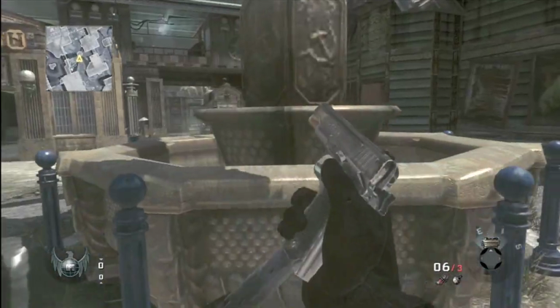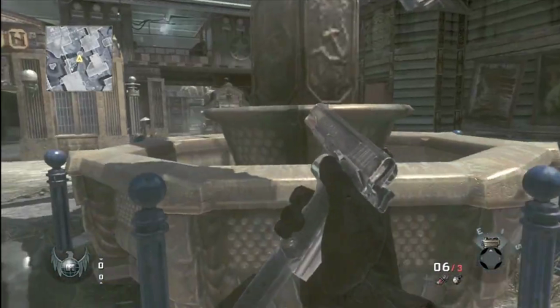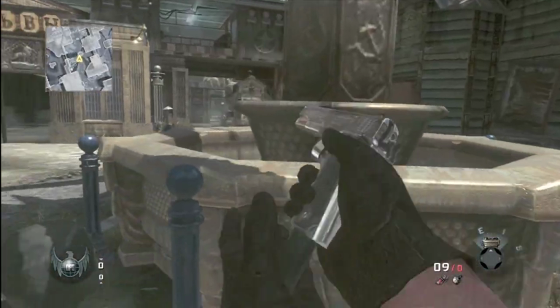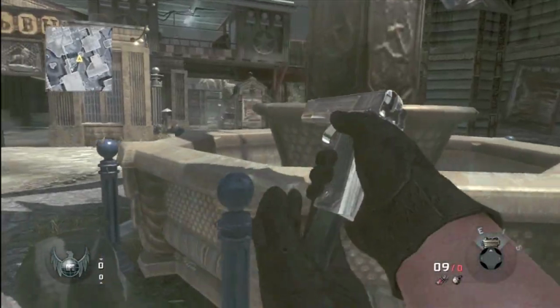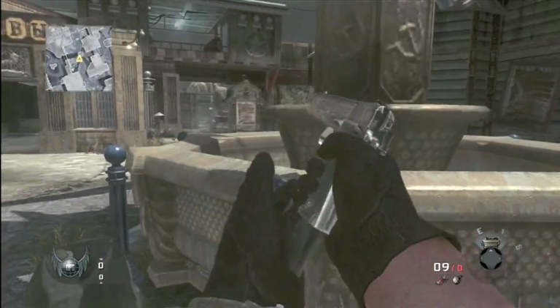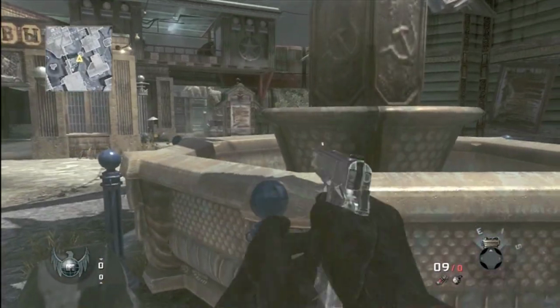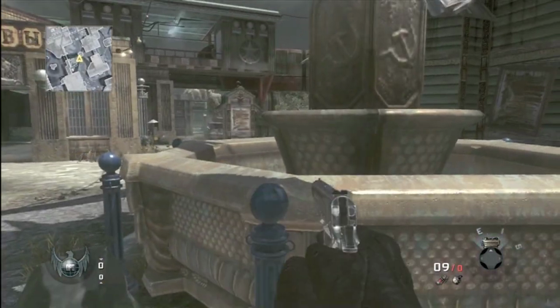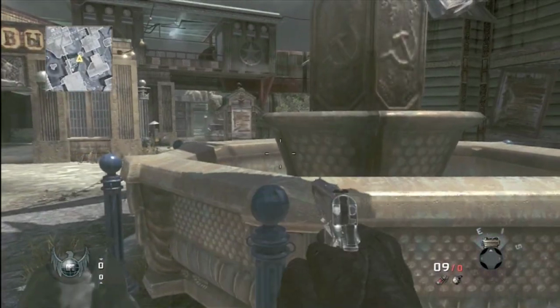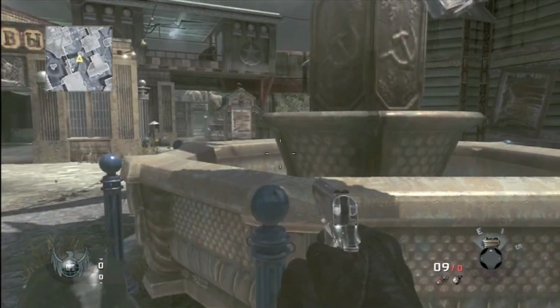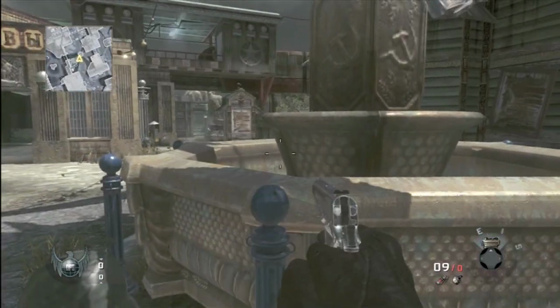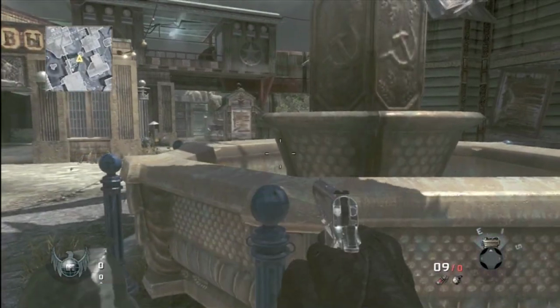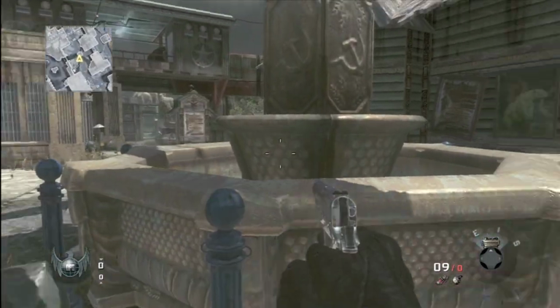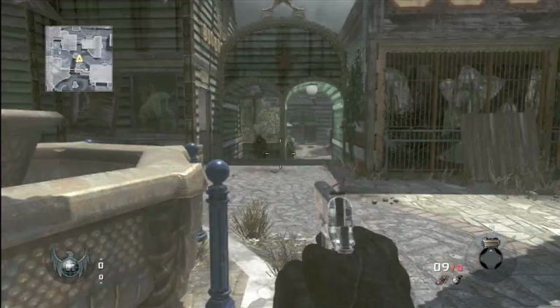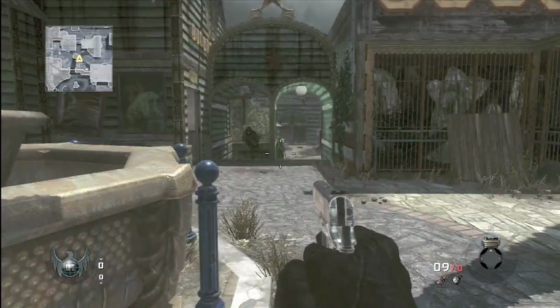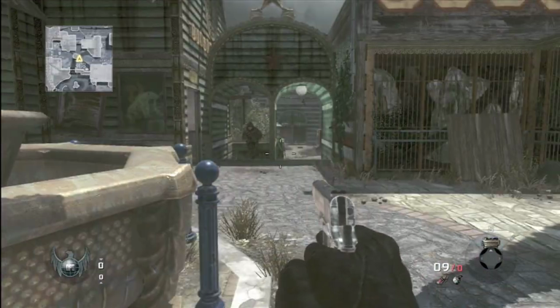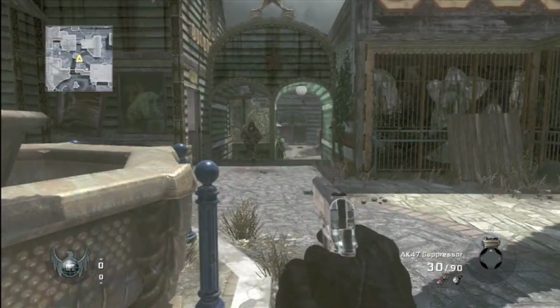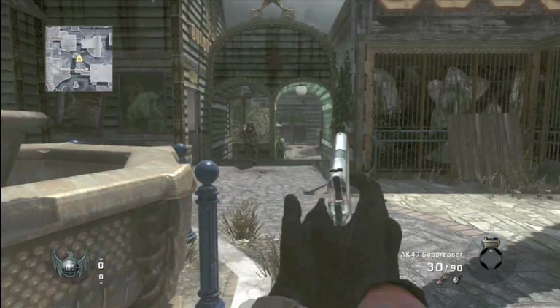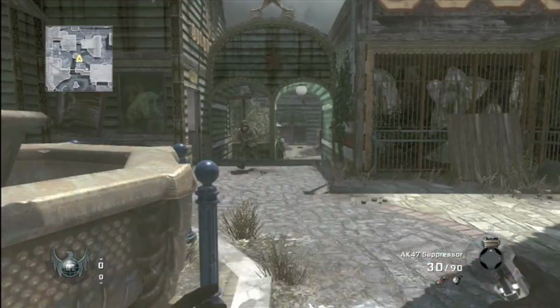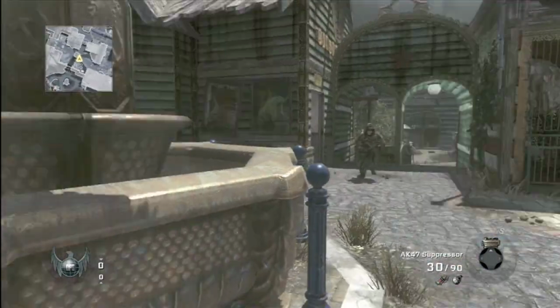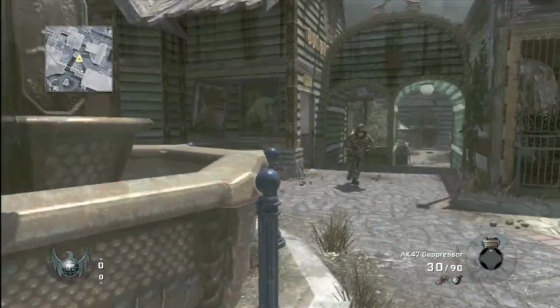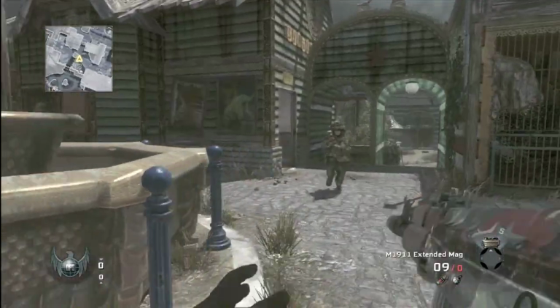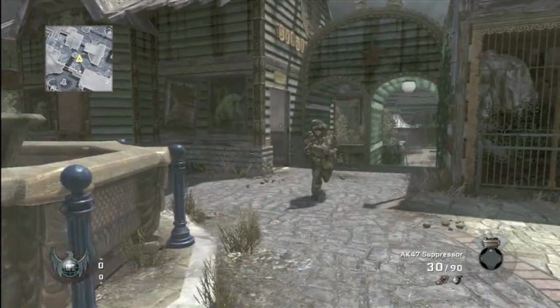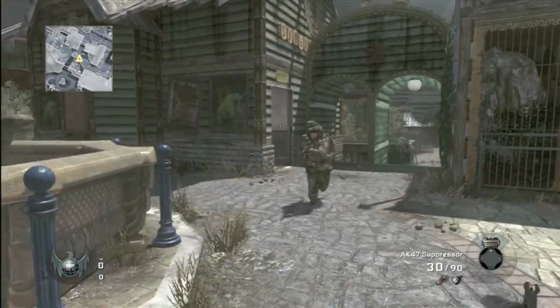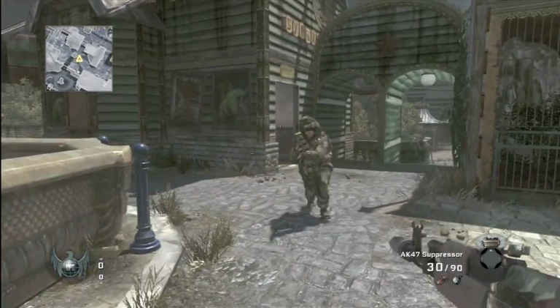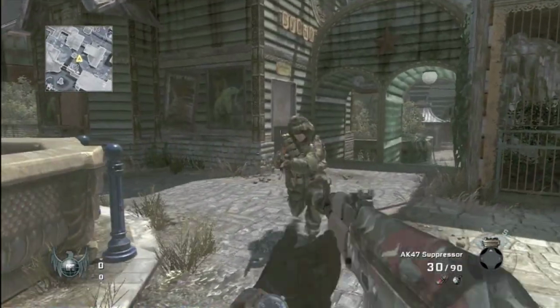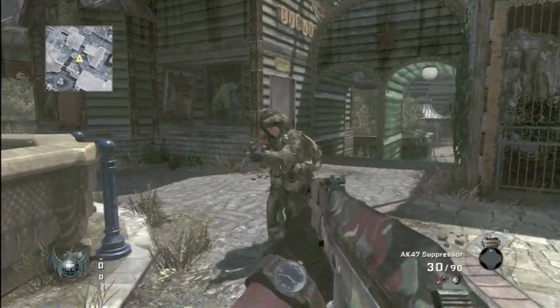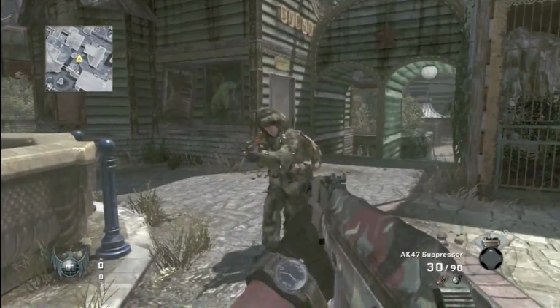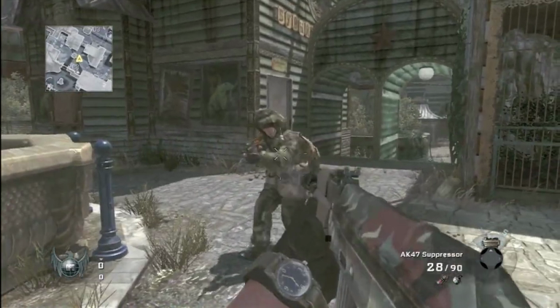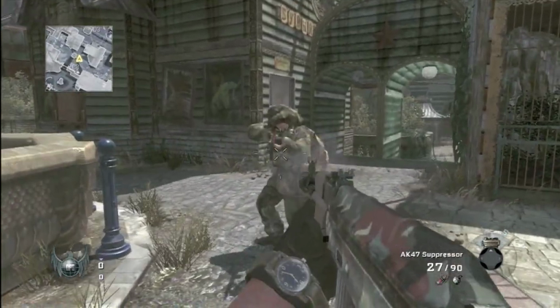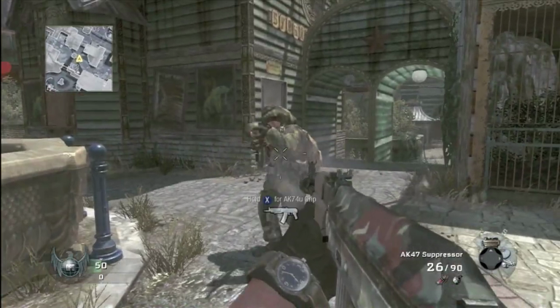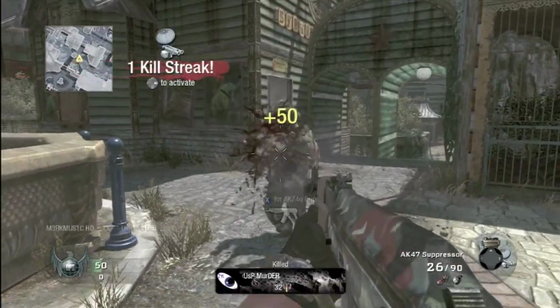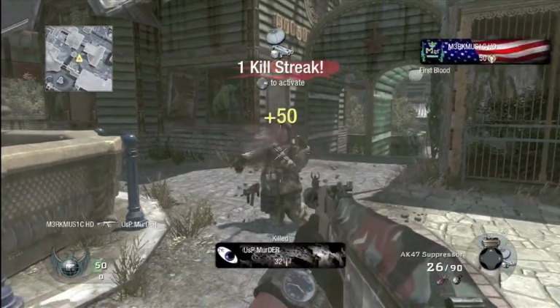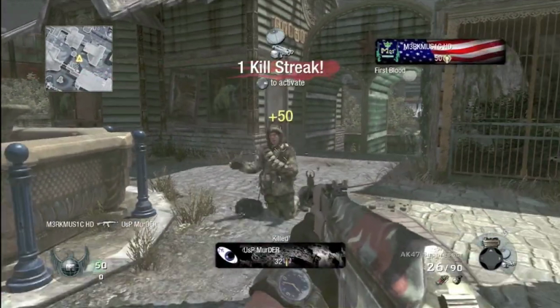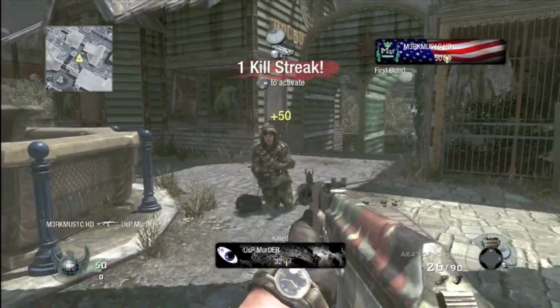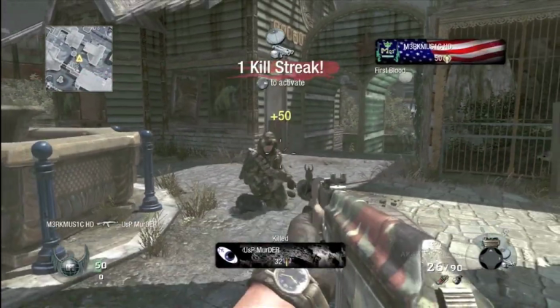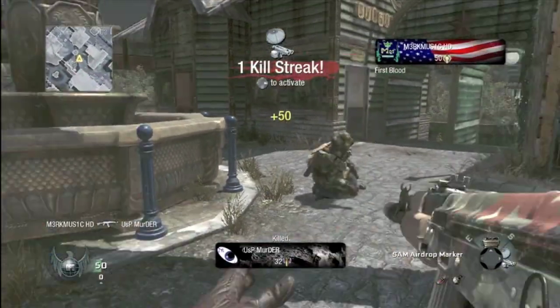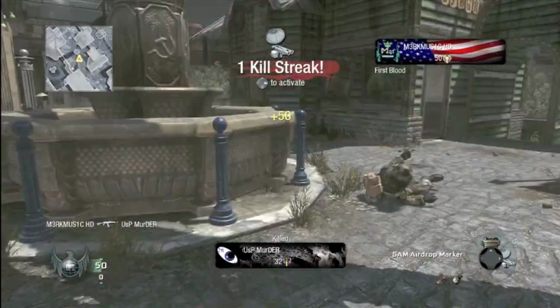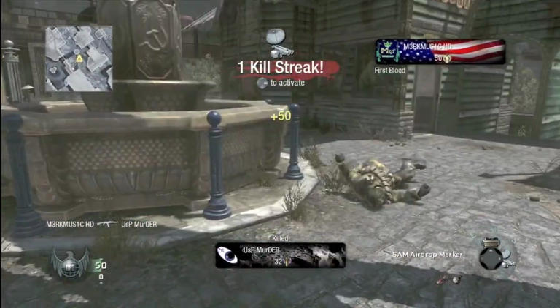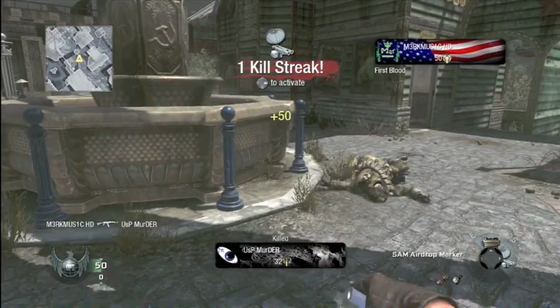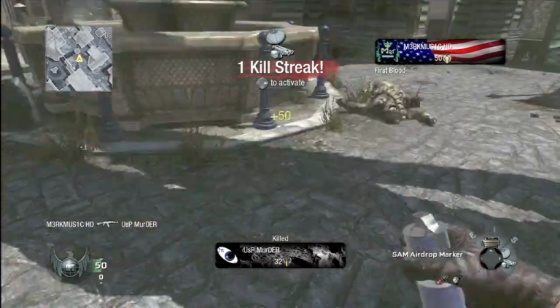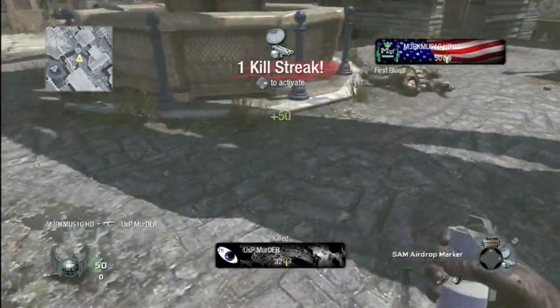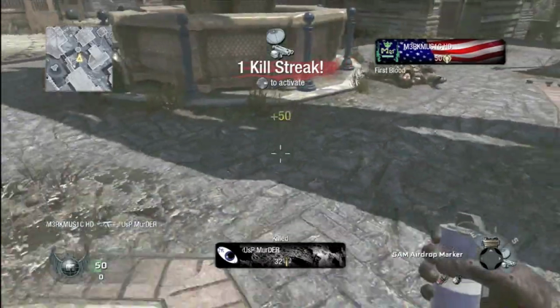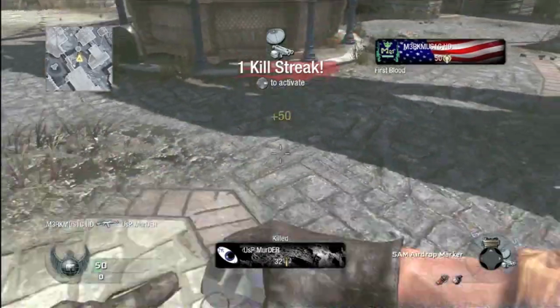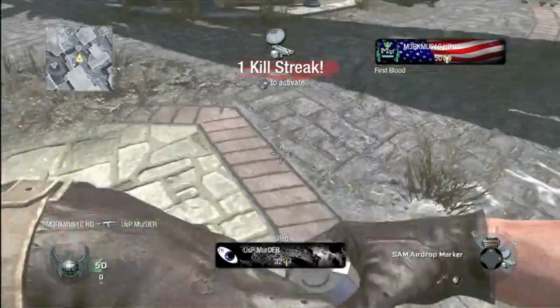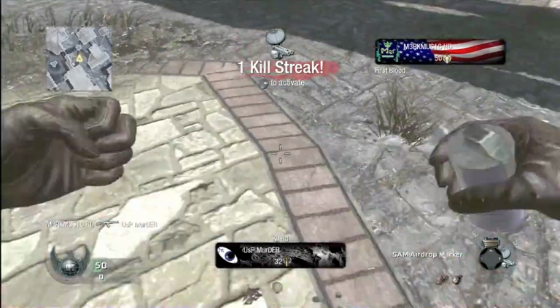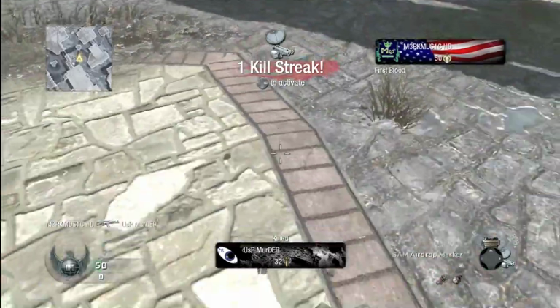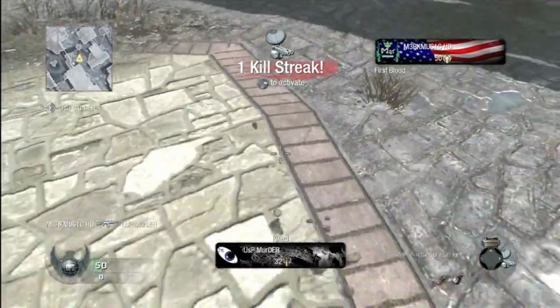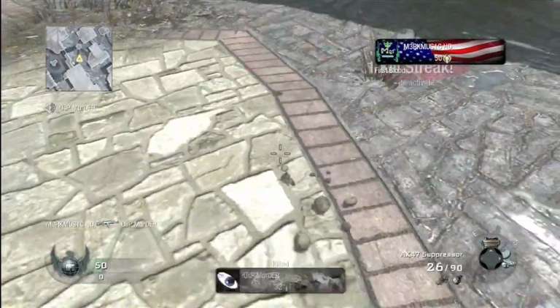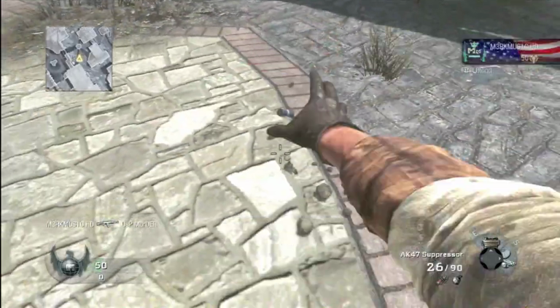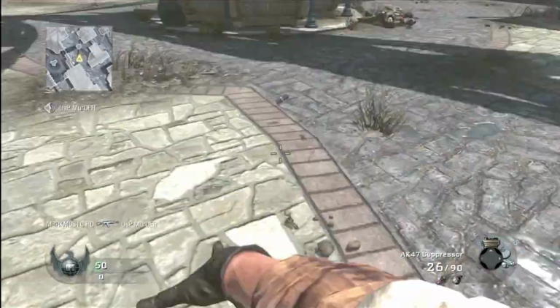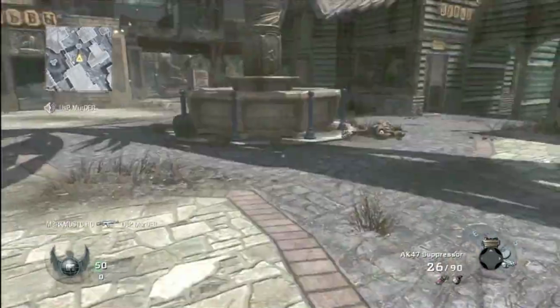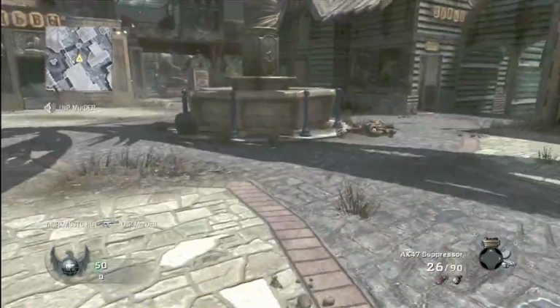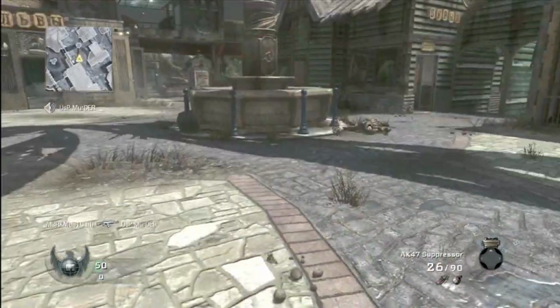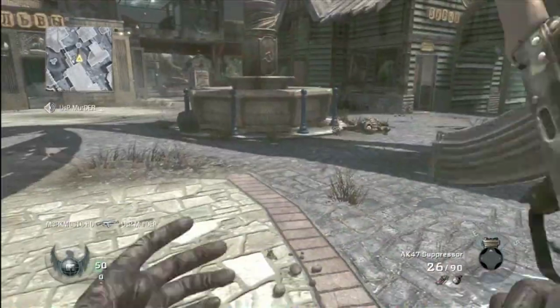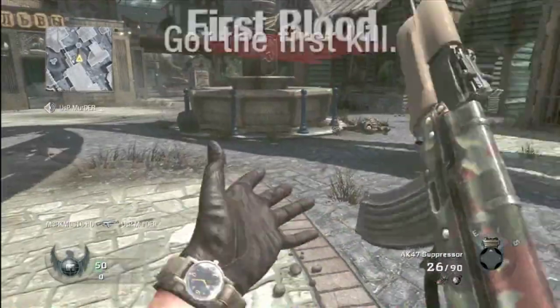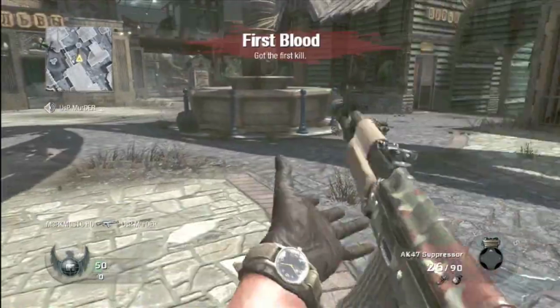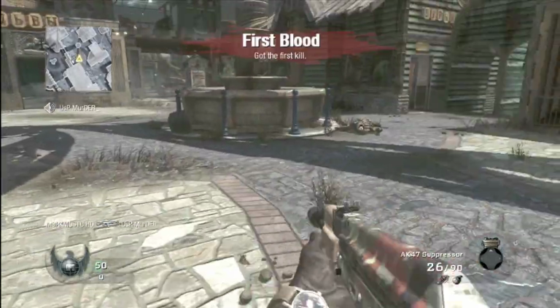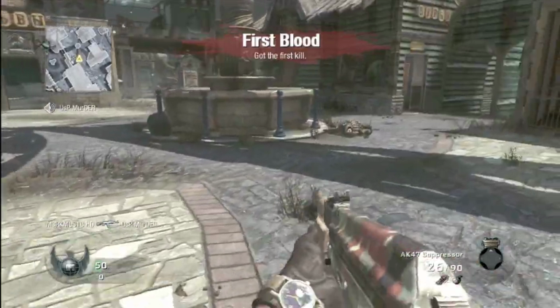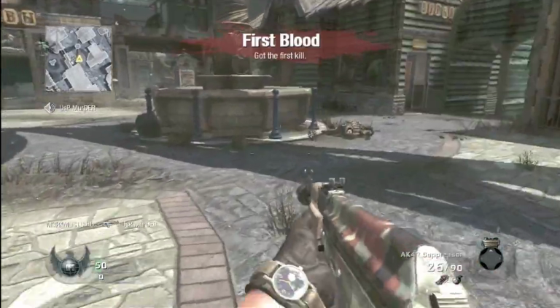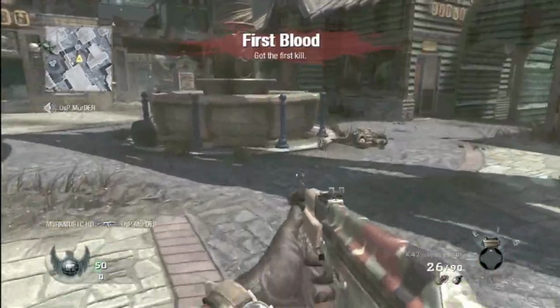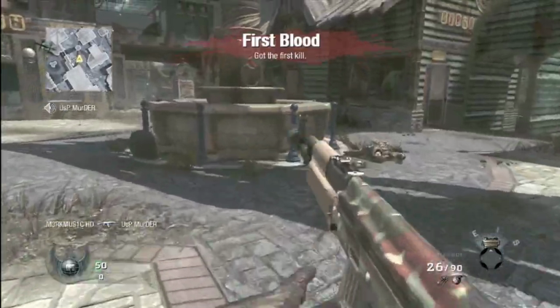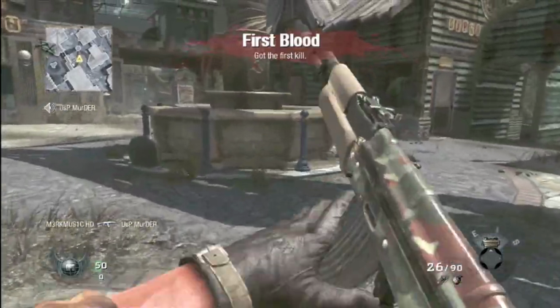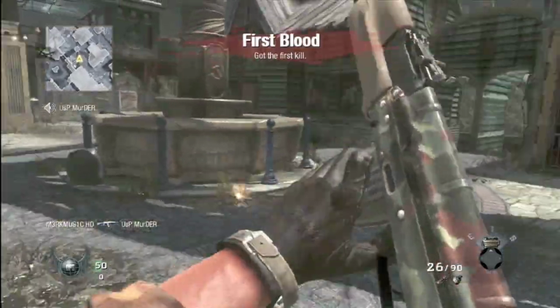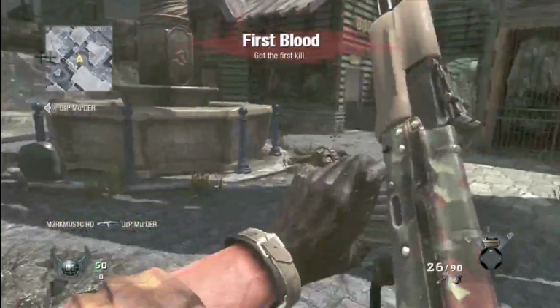Here I'm at a private match and I'm standing right where the glitch is. You're going to need a Sam Turret, Care Package, Sentry Gun, or Valkyrie Rocket Package.